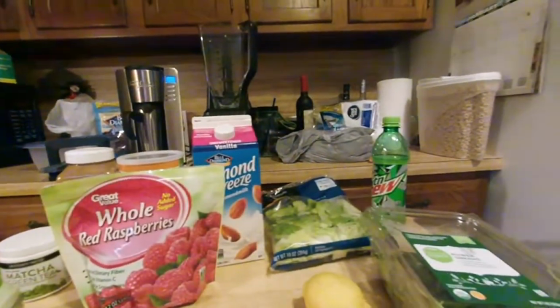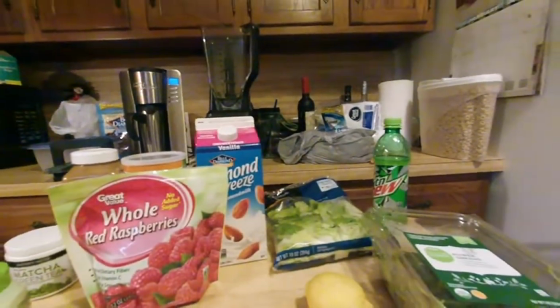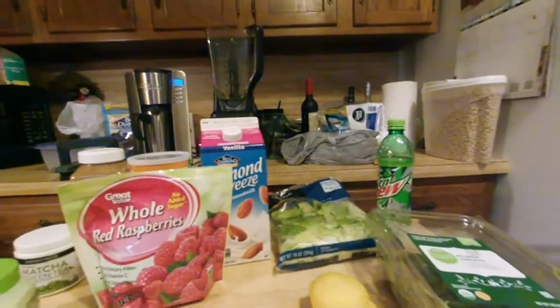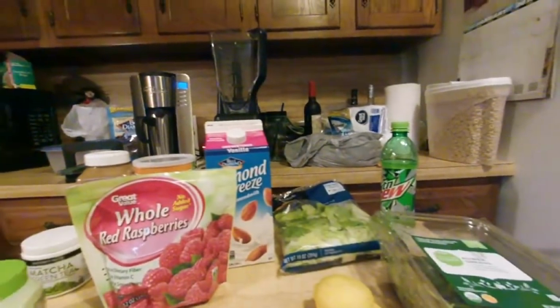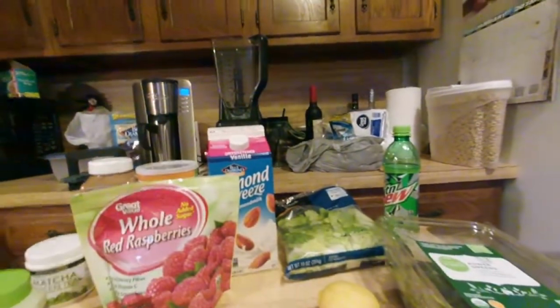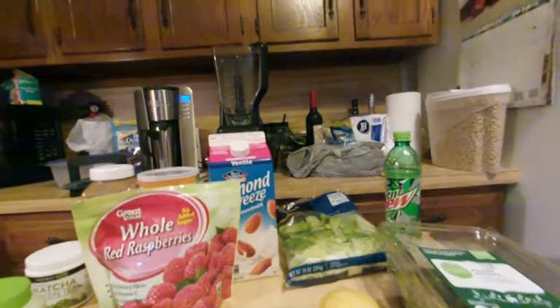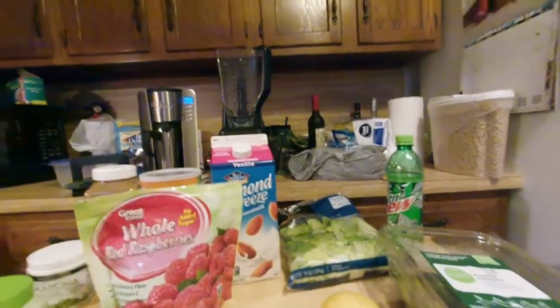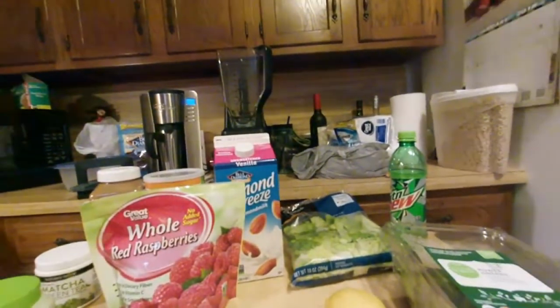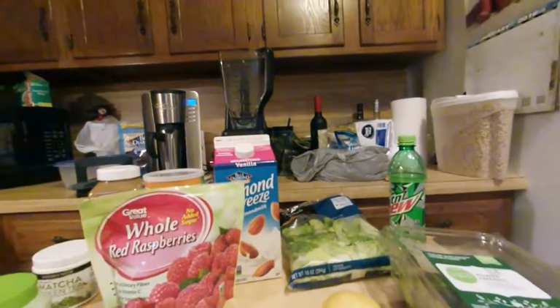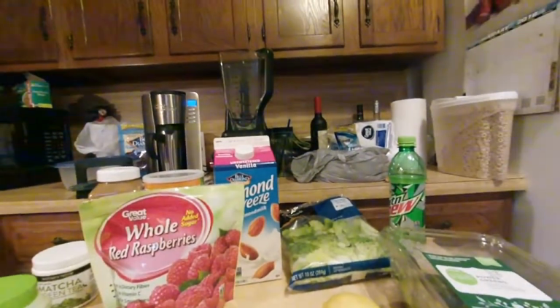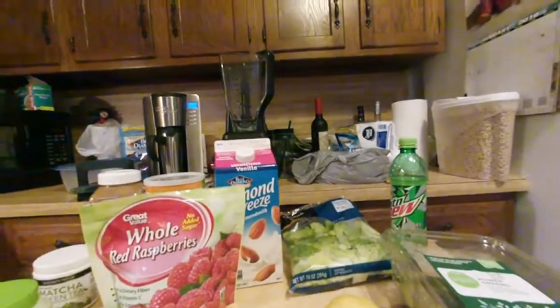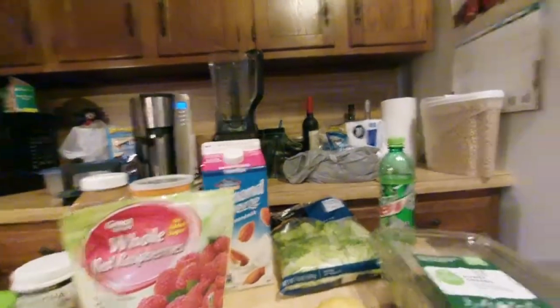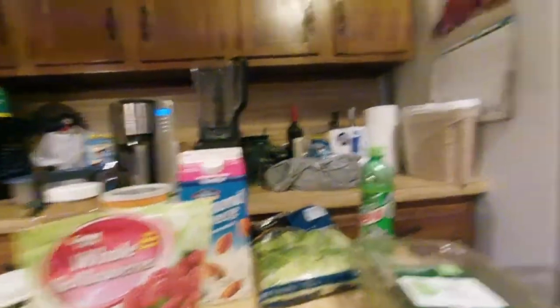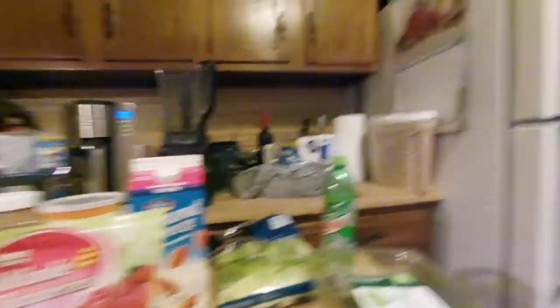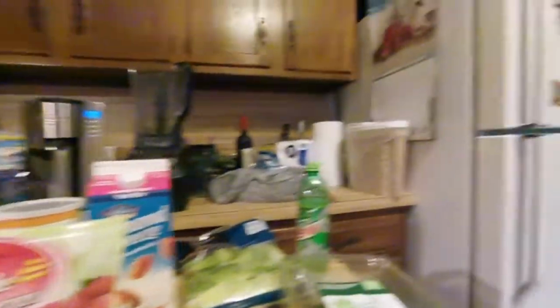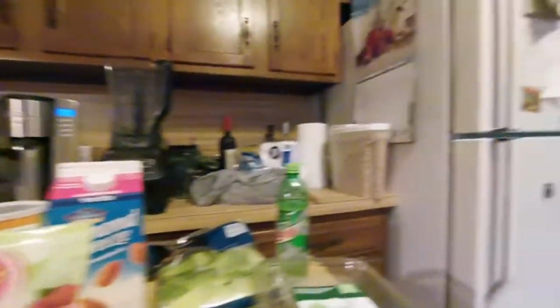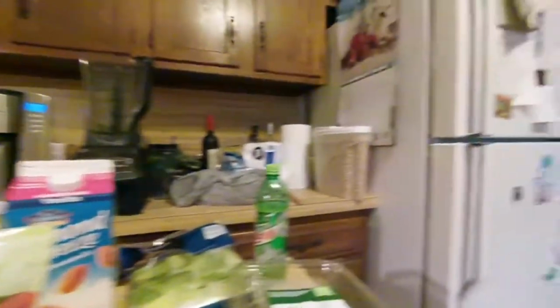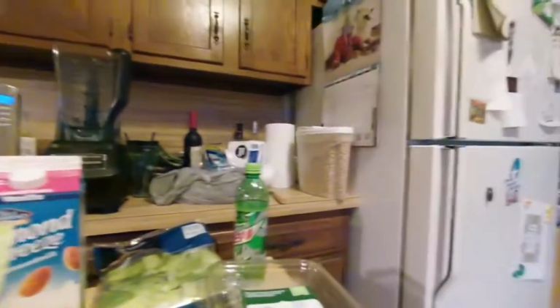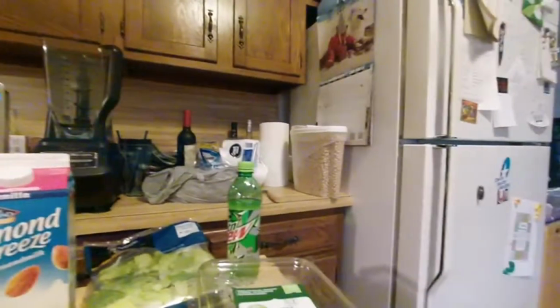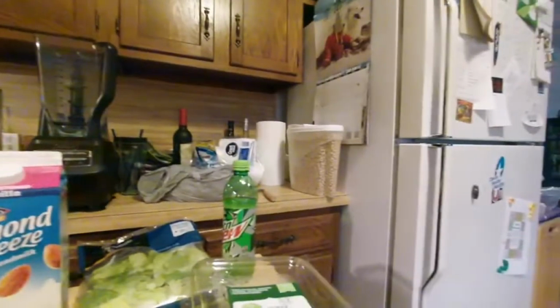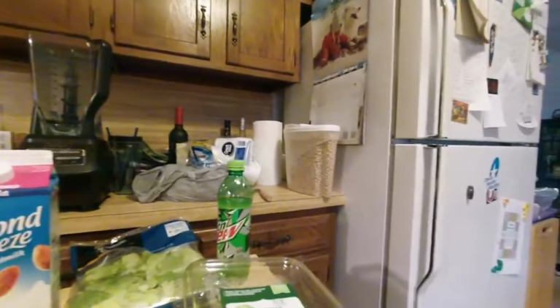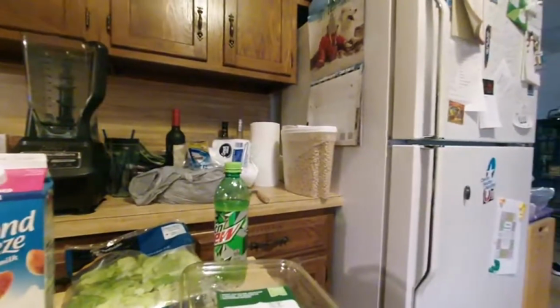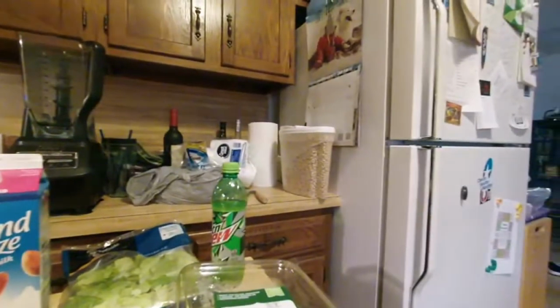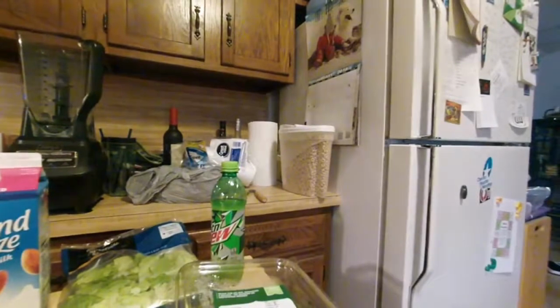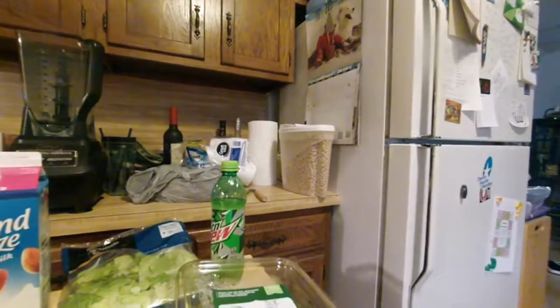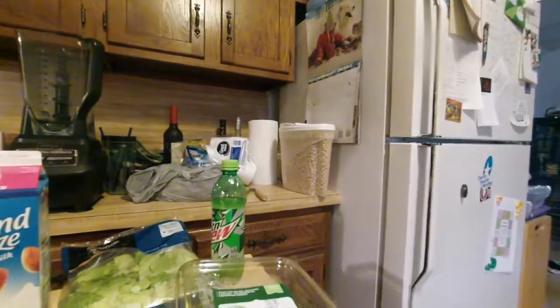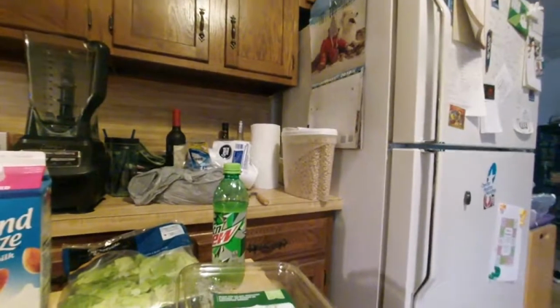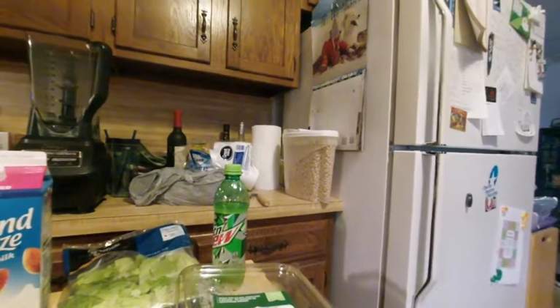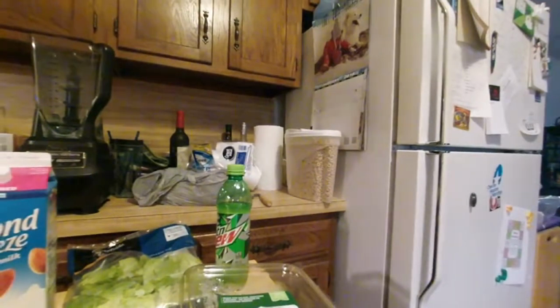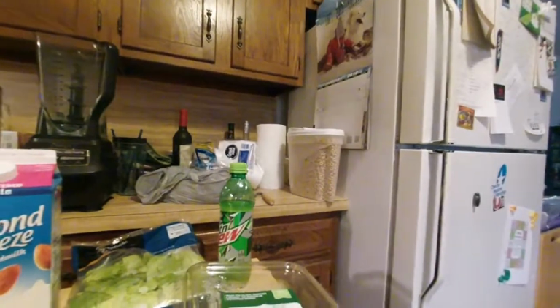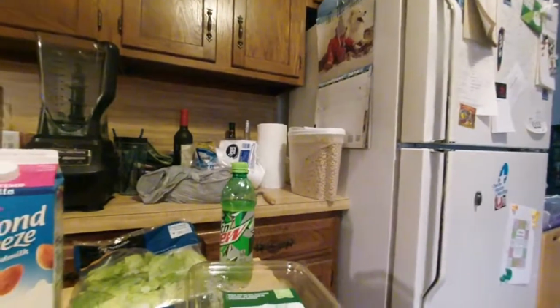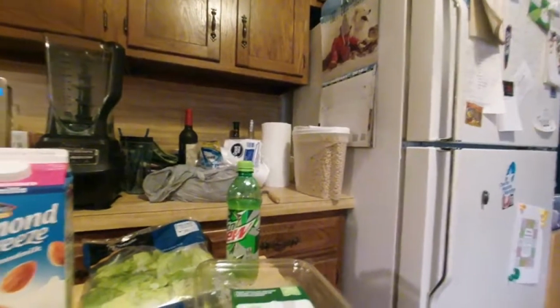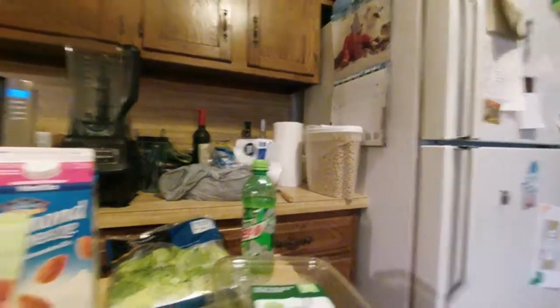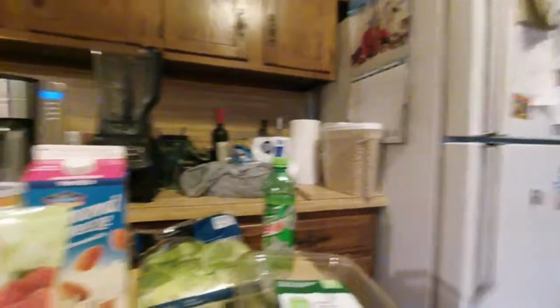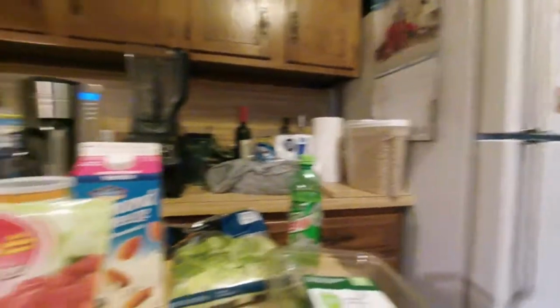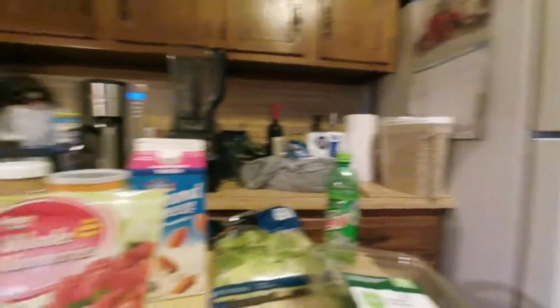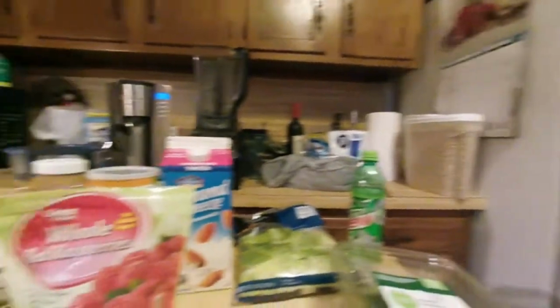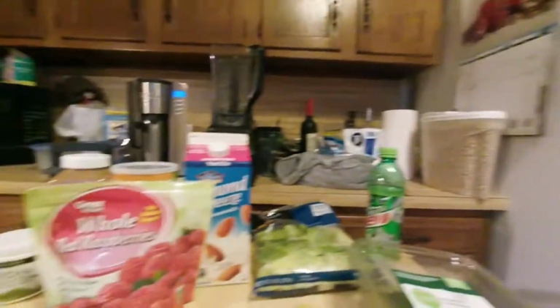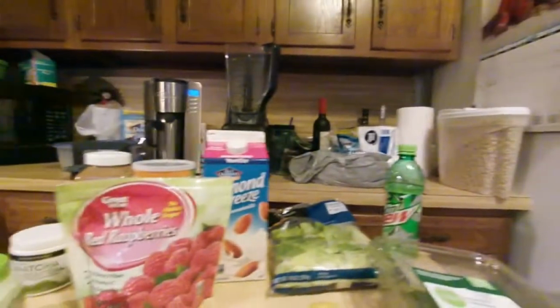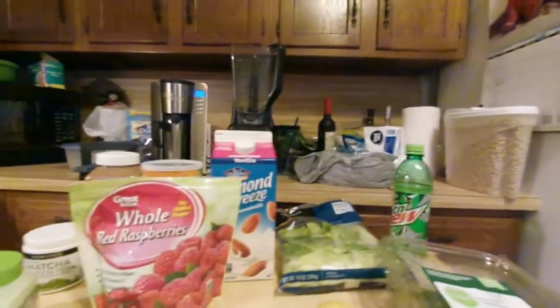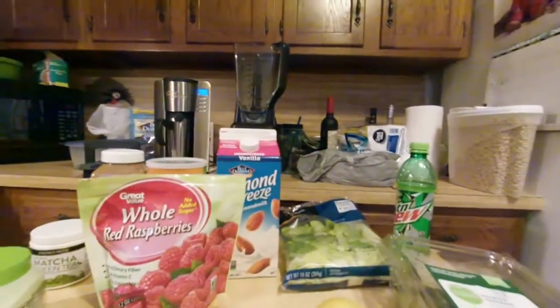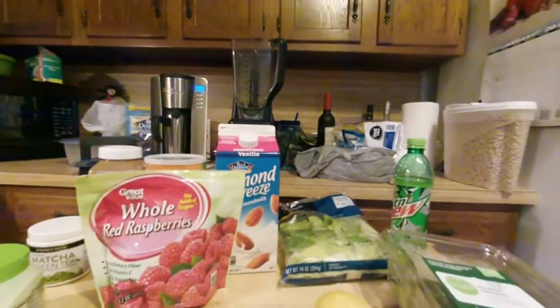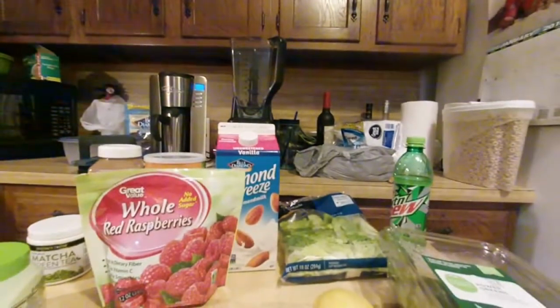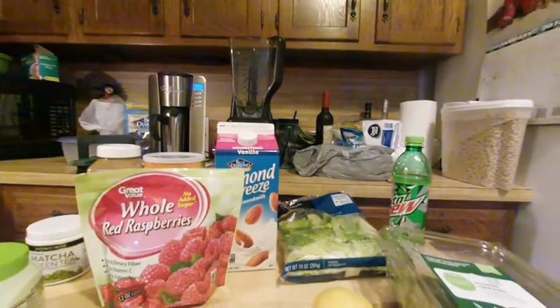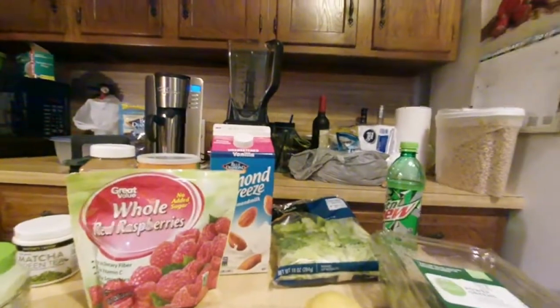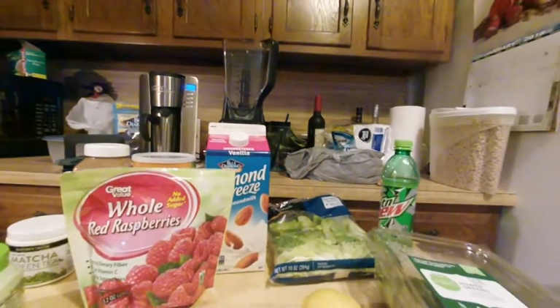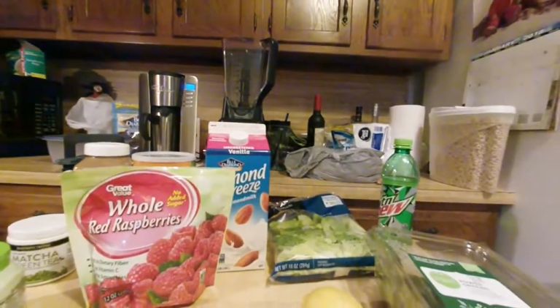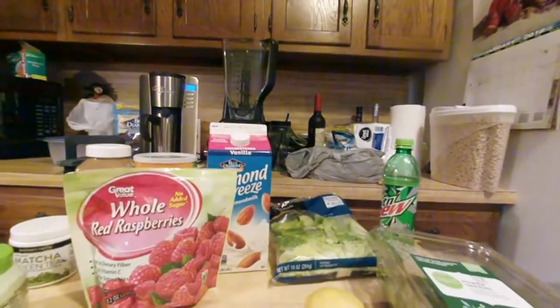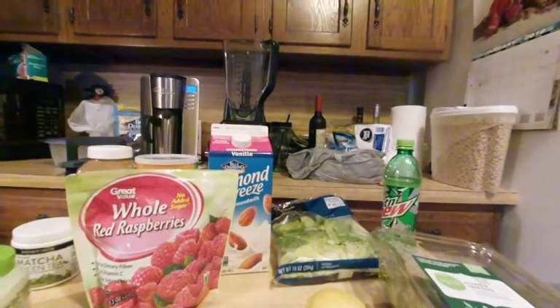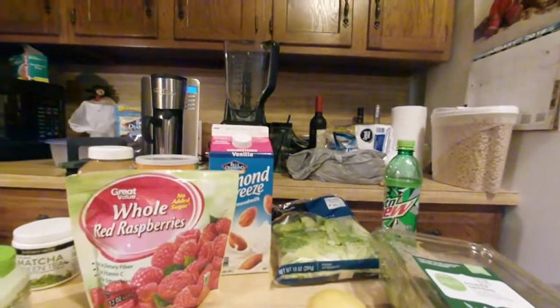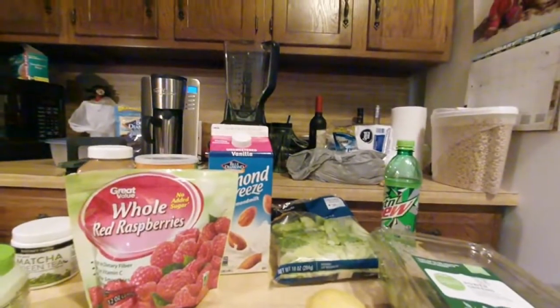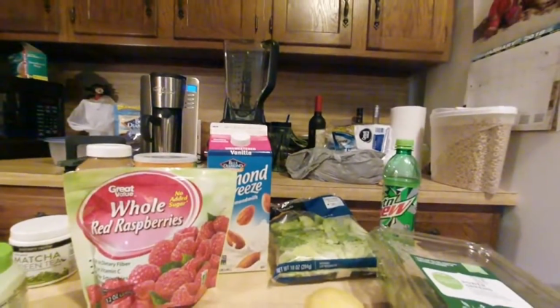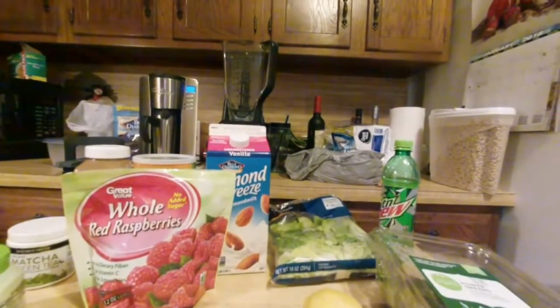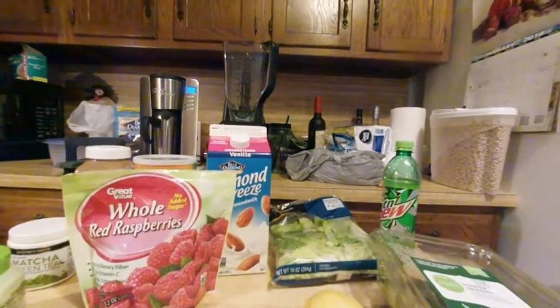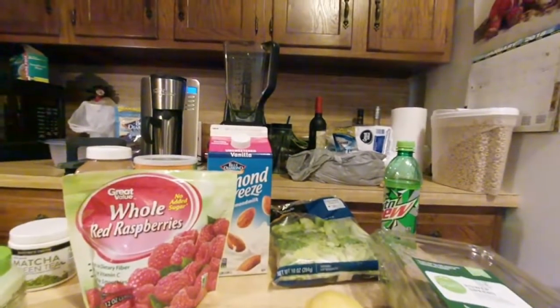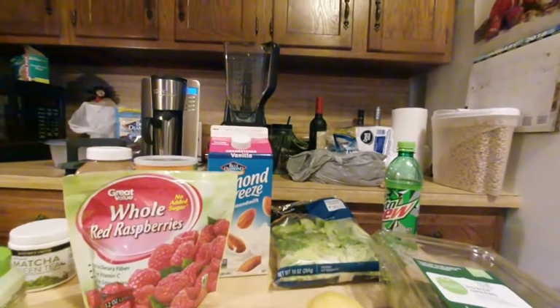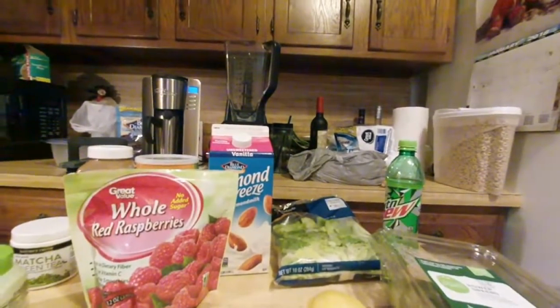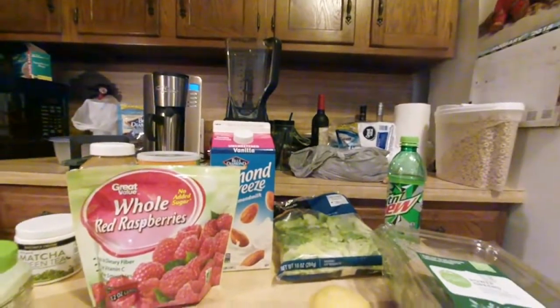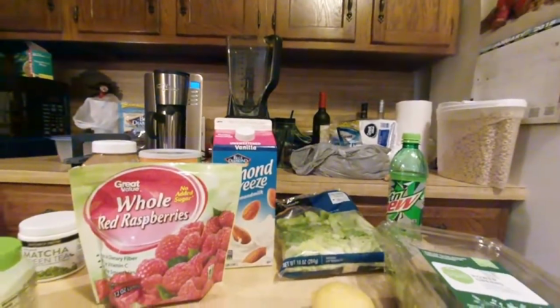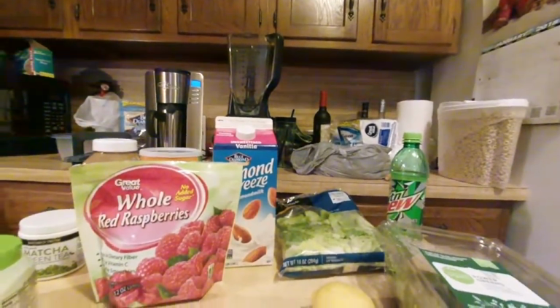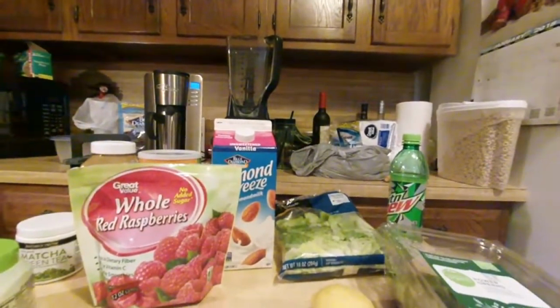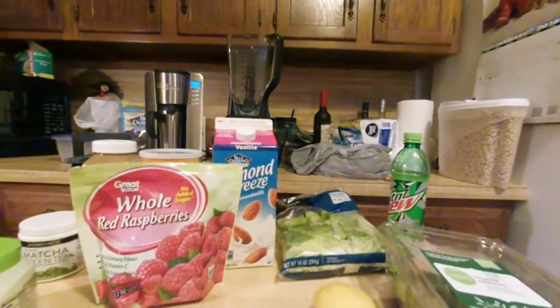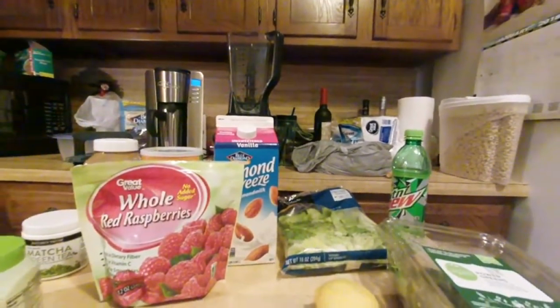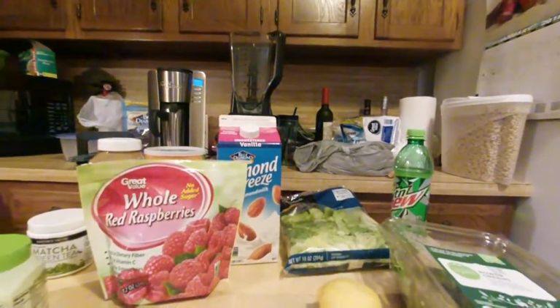And the diet soda is not part of the recipe — that's just something I'm drinking.